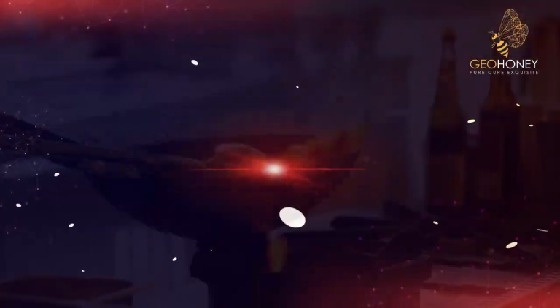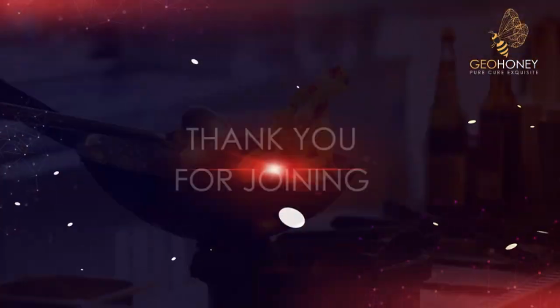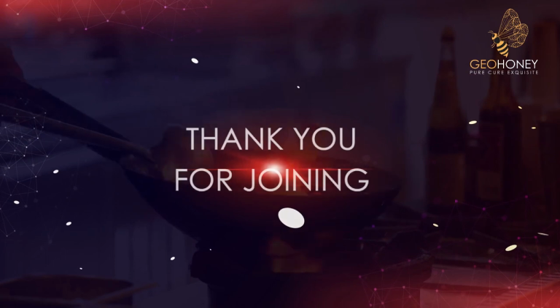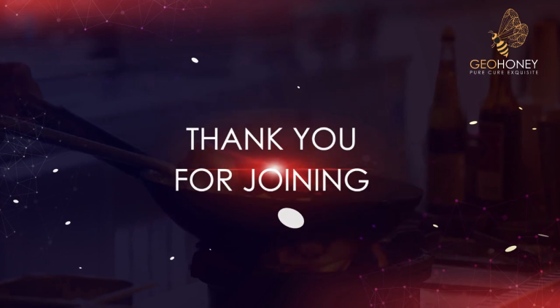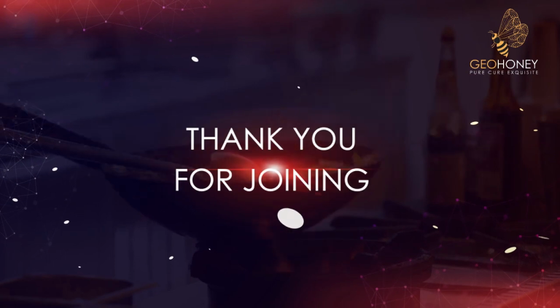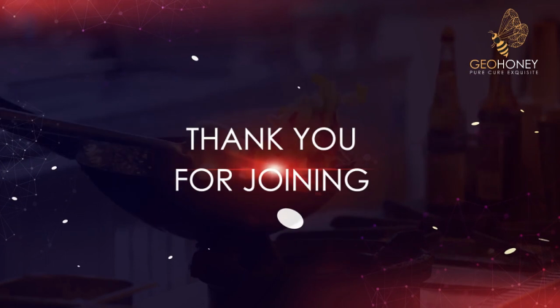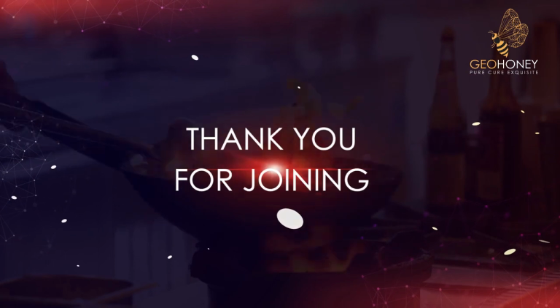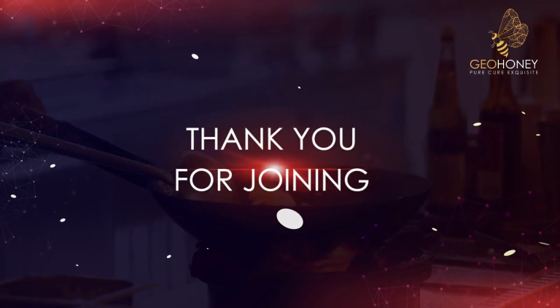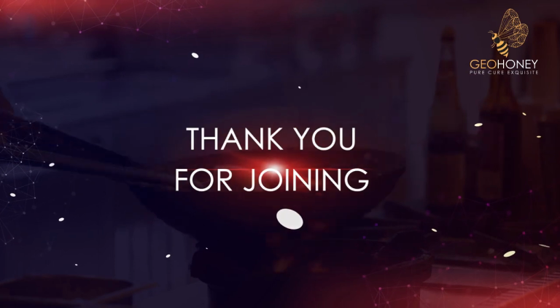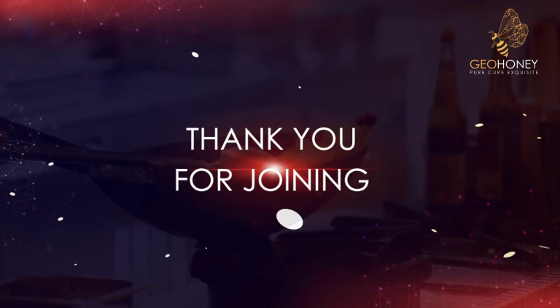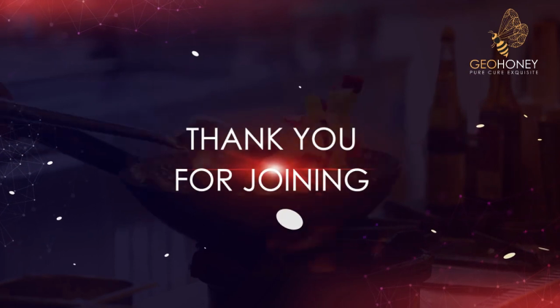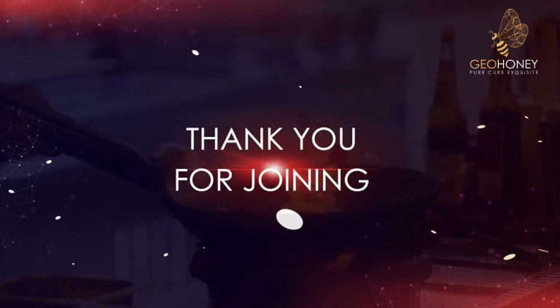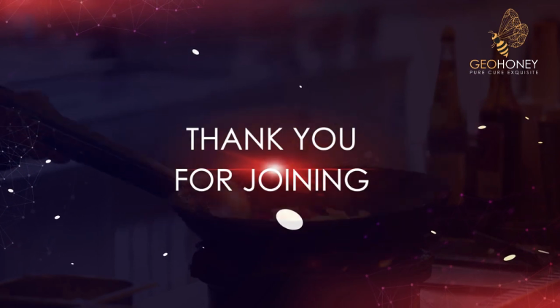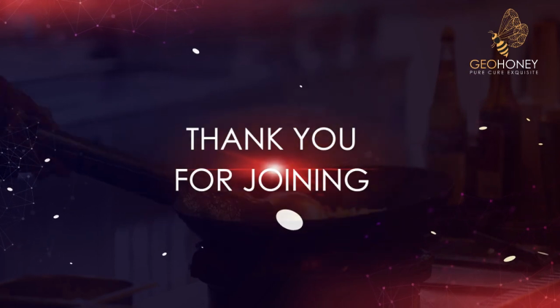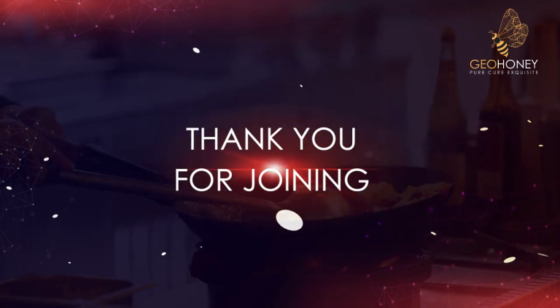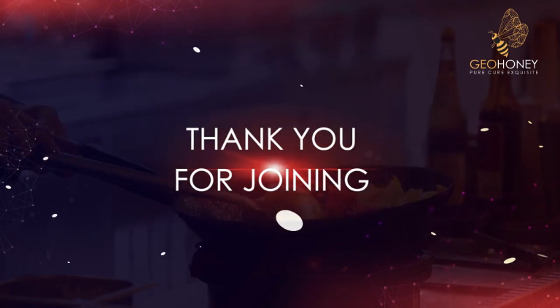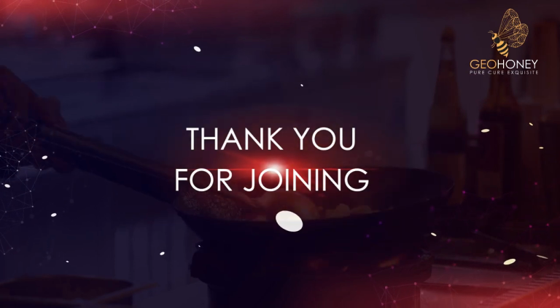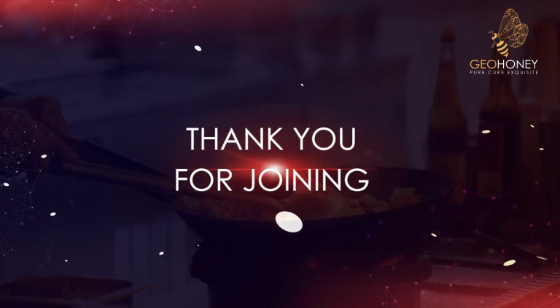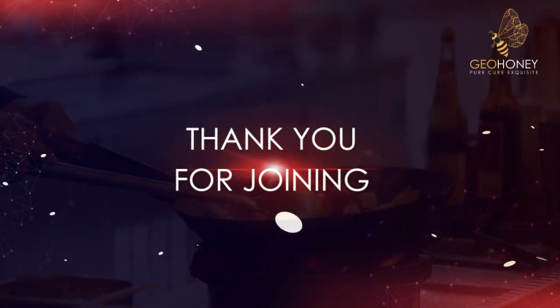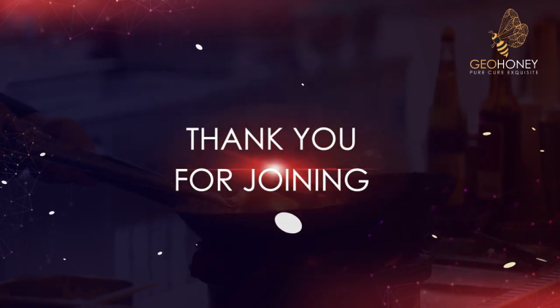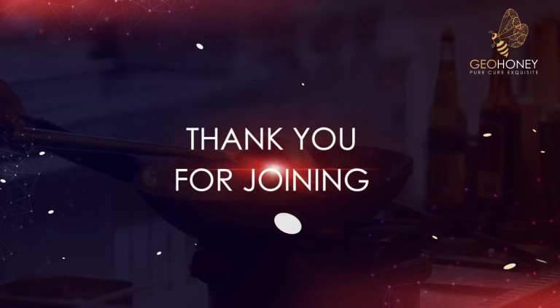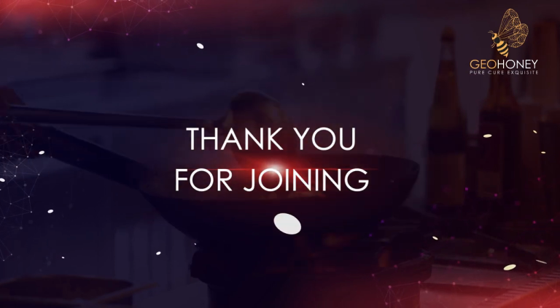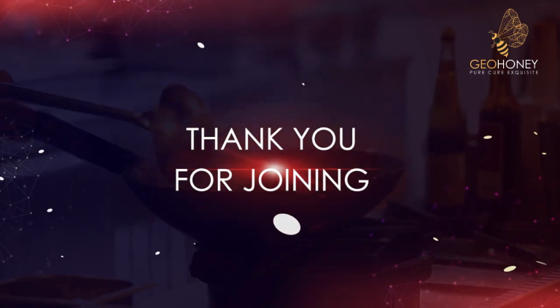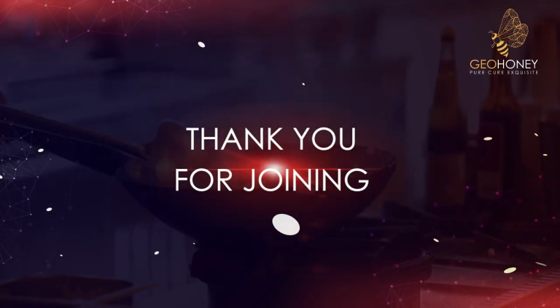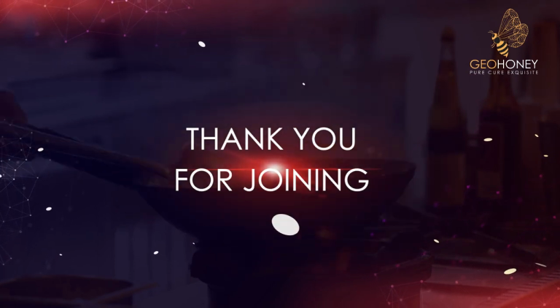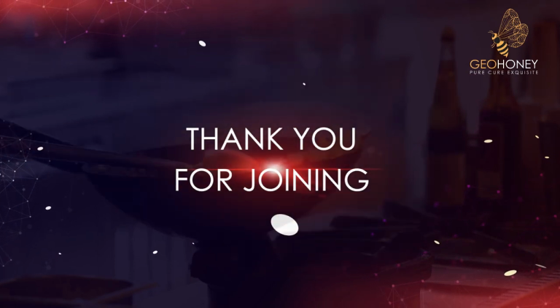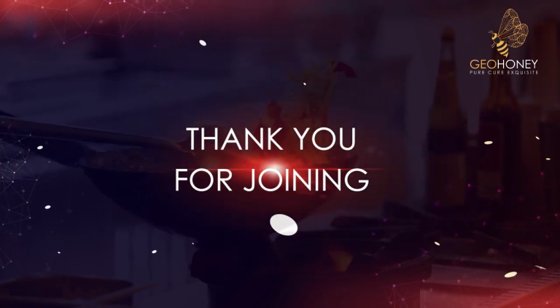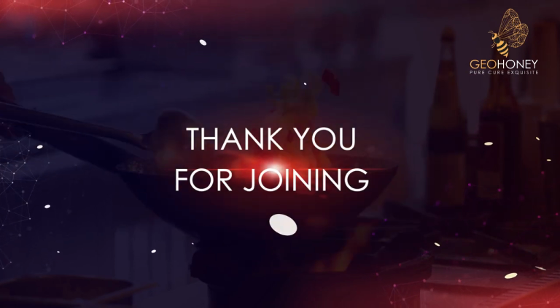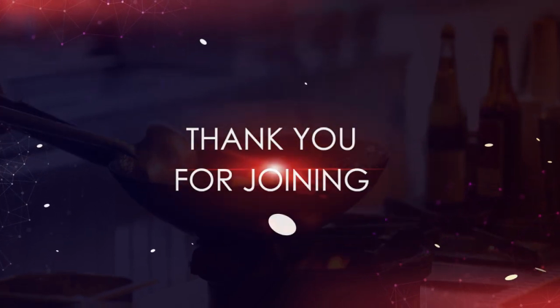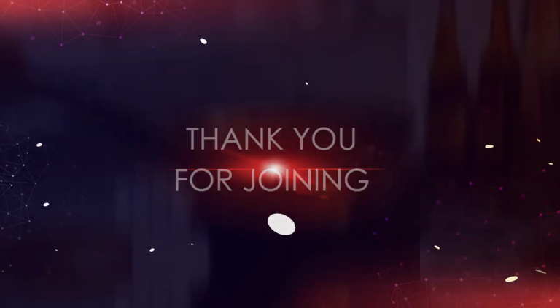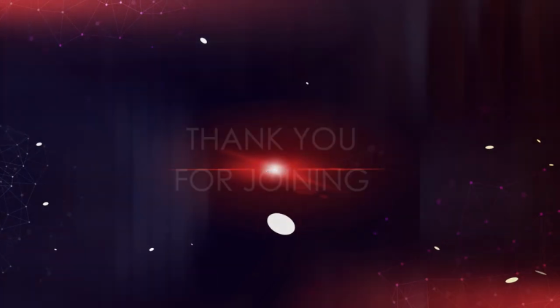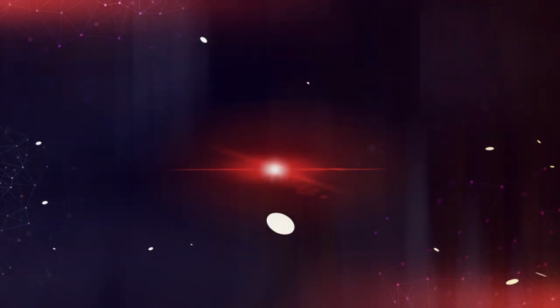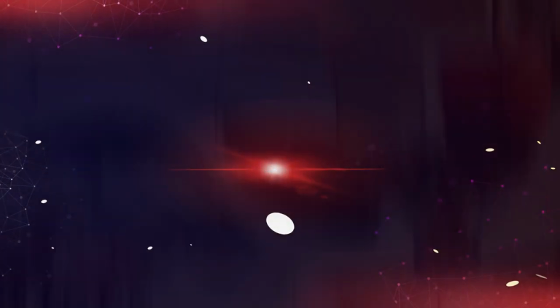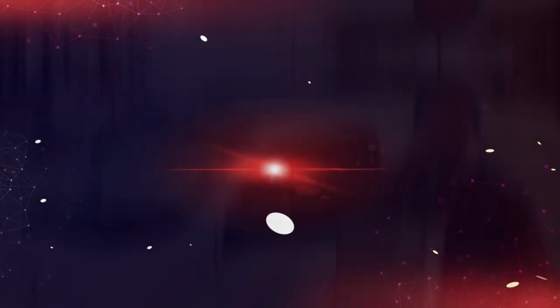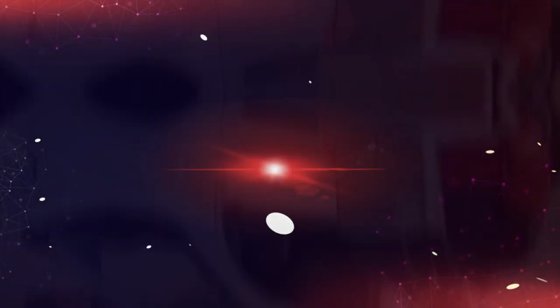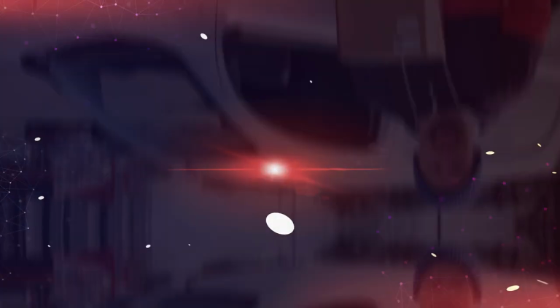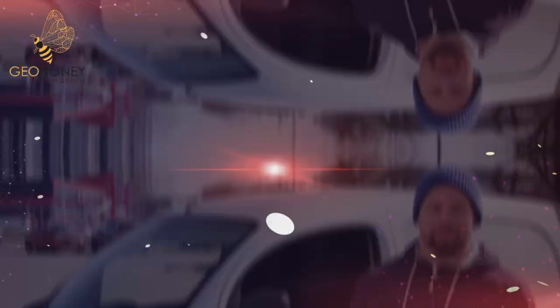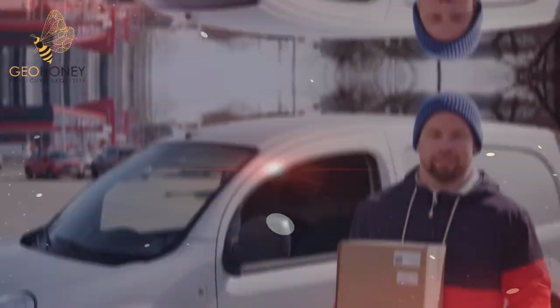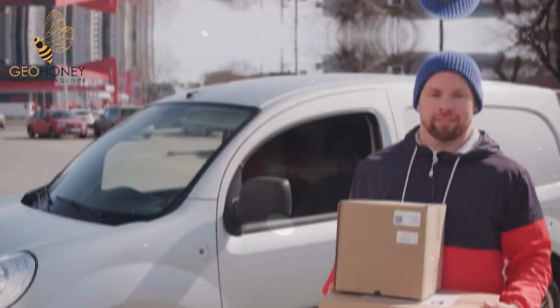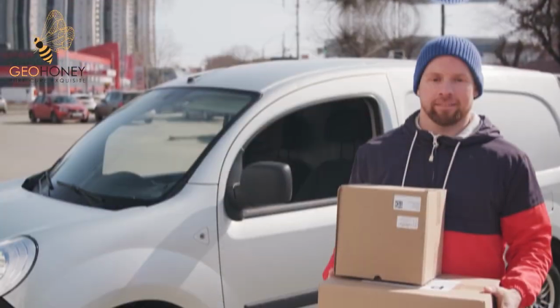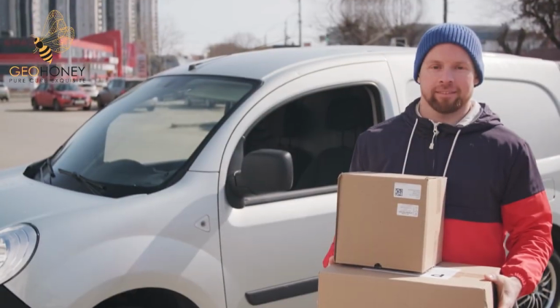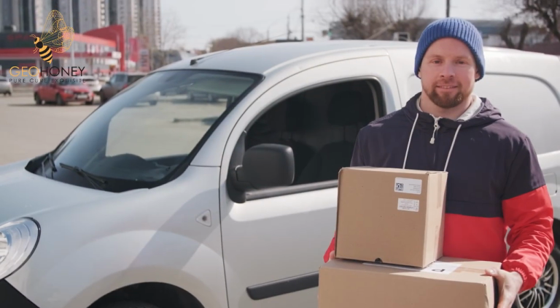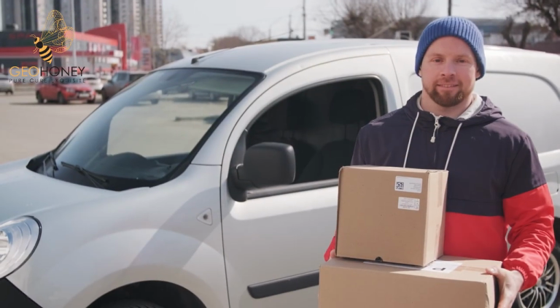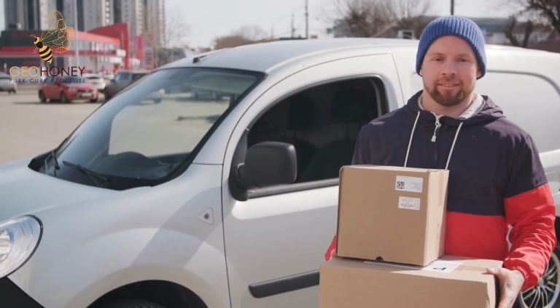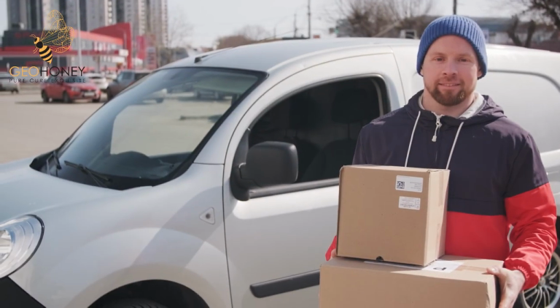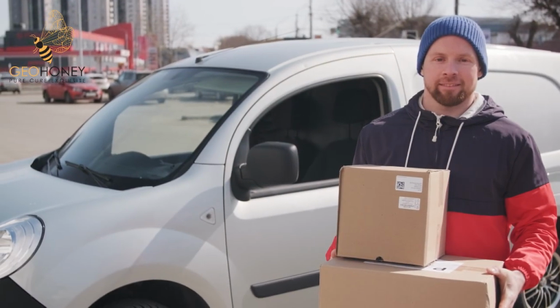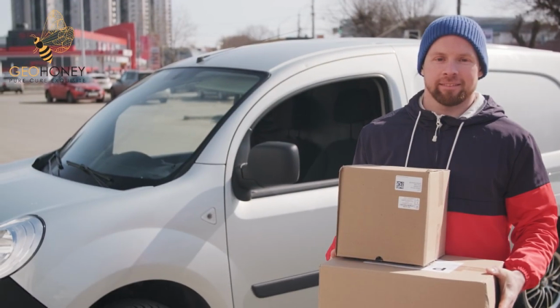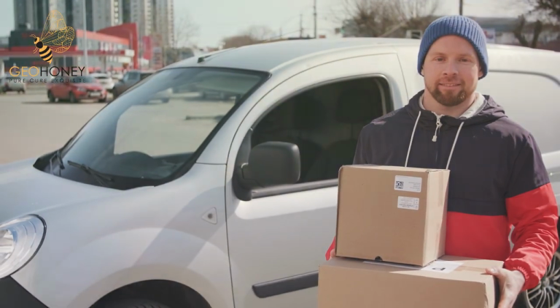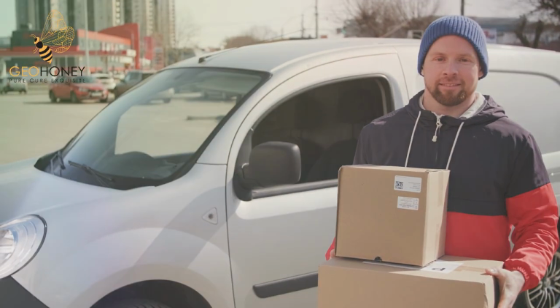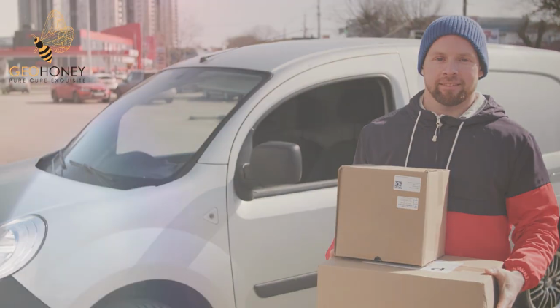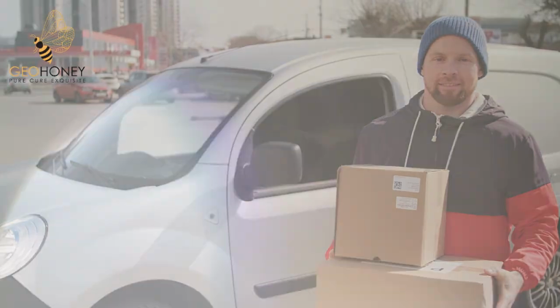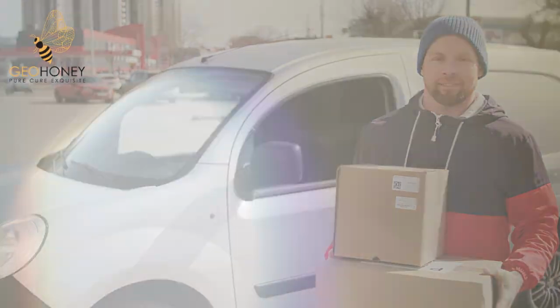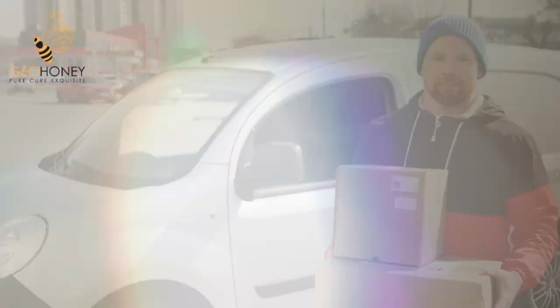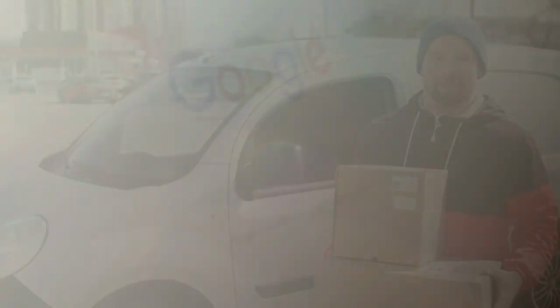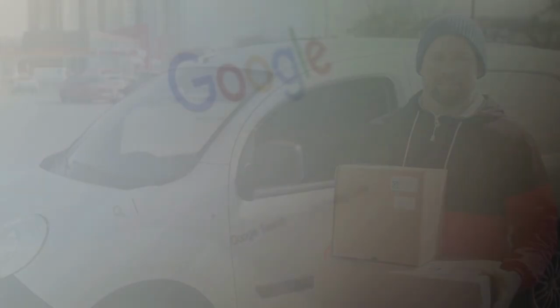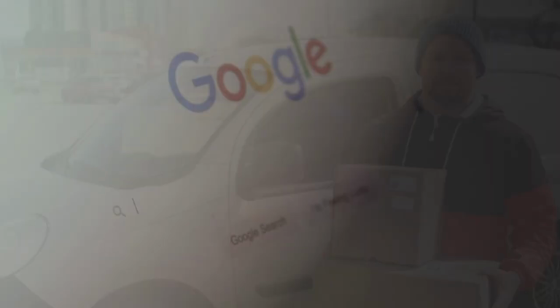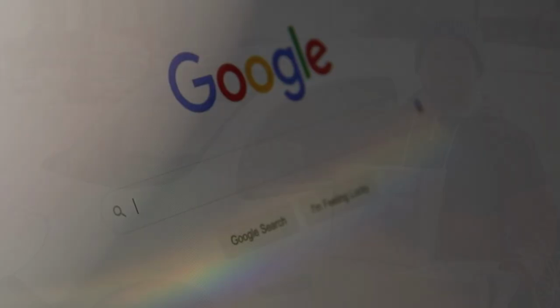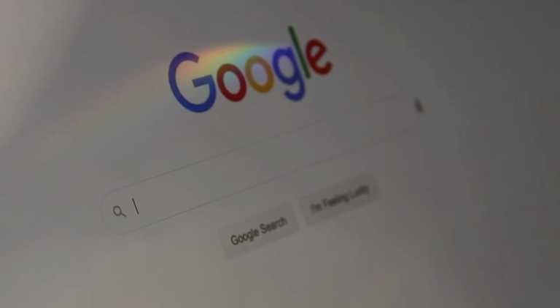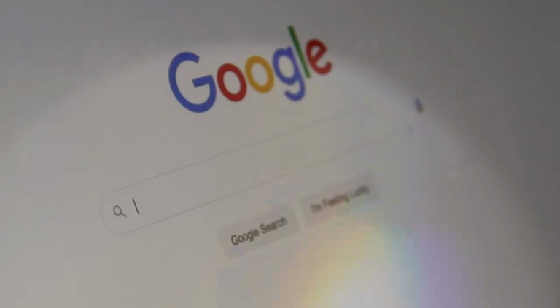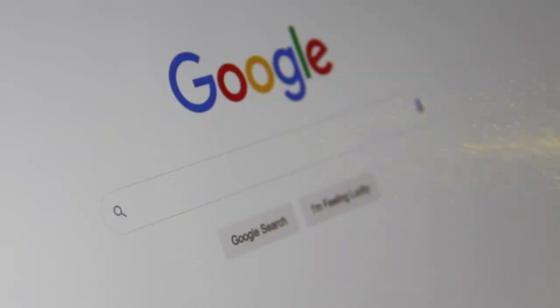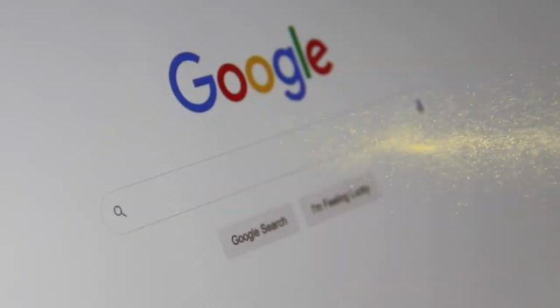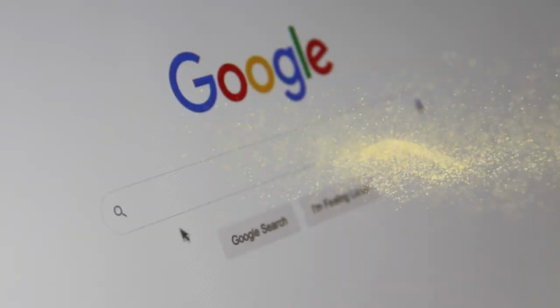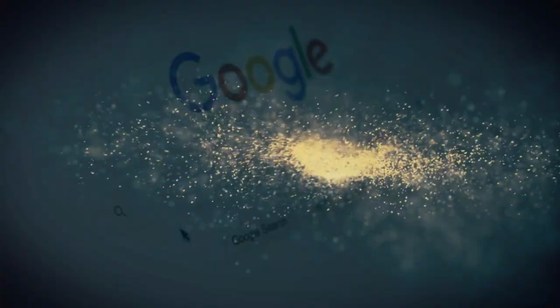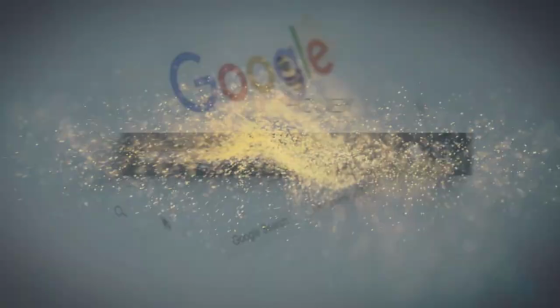Thank you for joining us on this culinary journey to discover the richness of chestnut honey. To order pure chestnut honey online, visit our website.